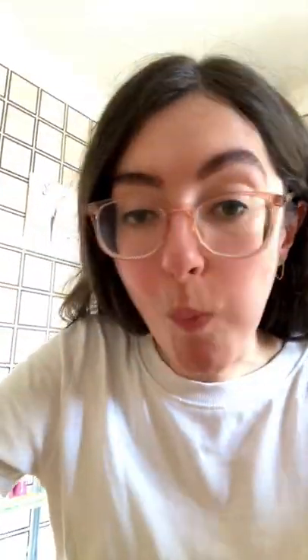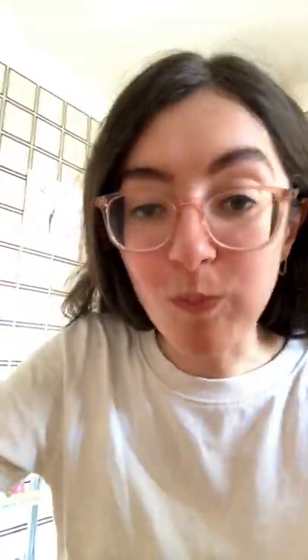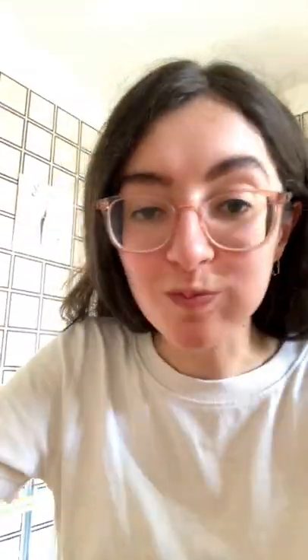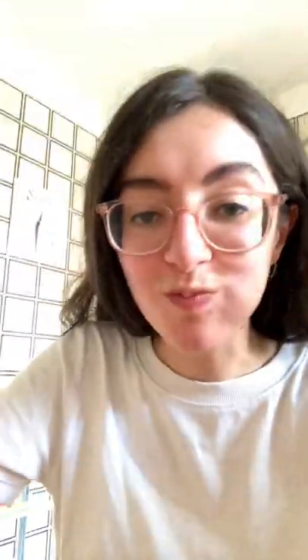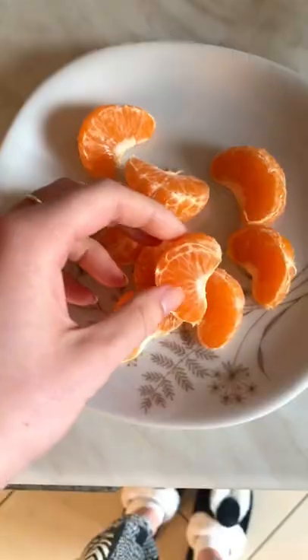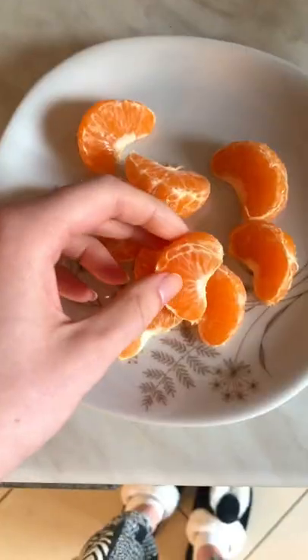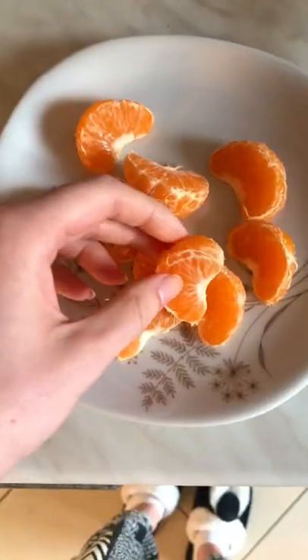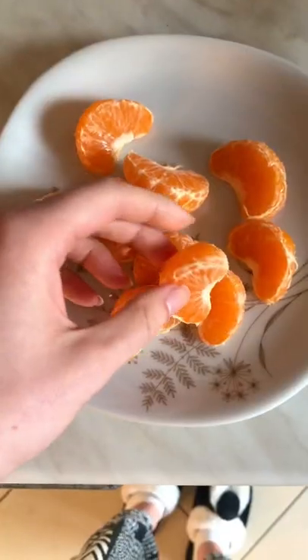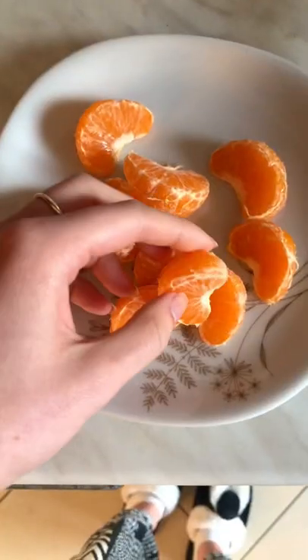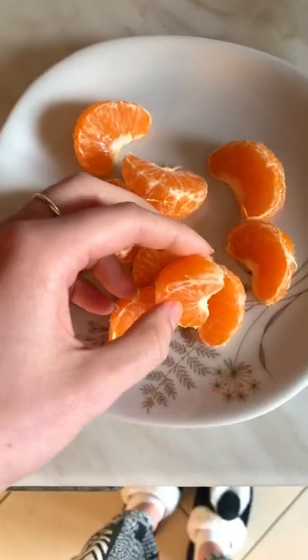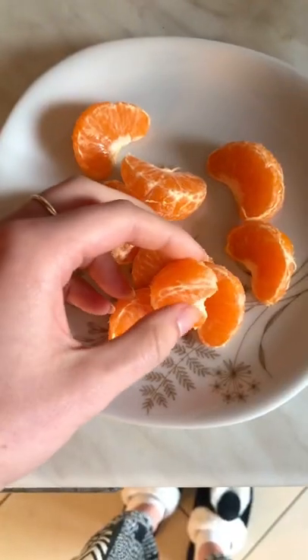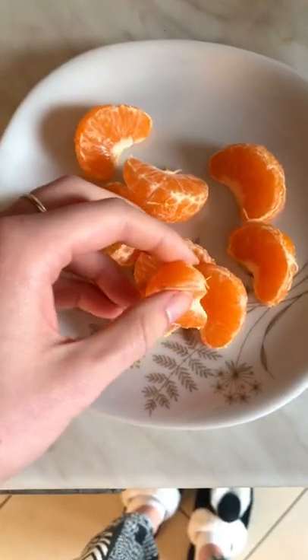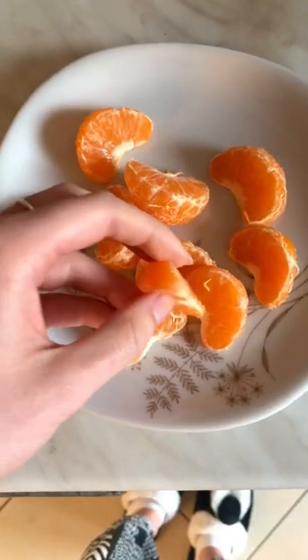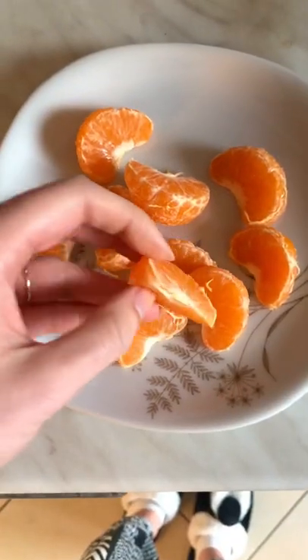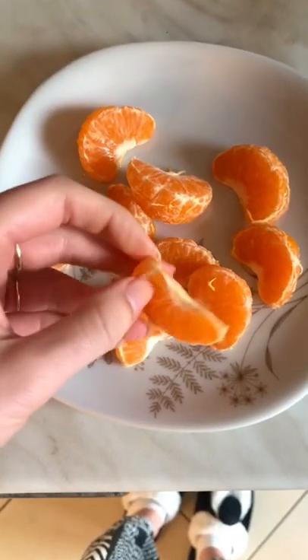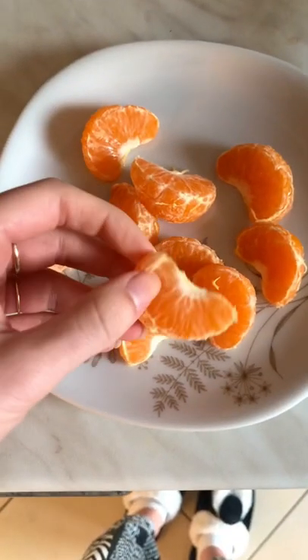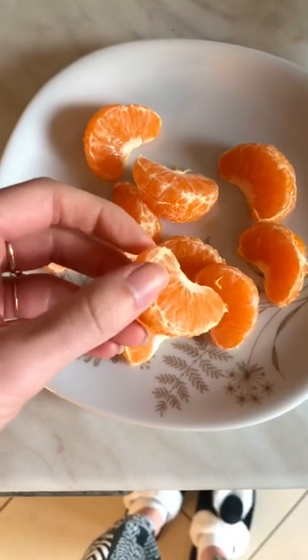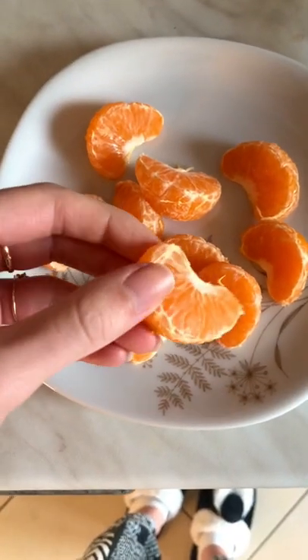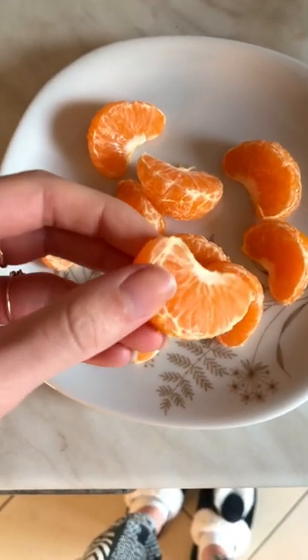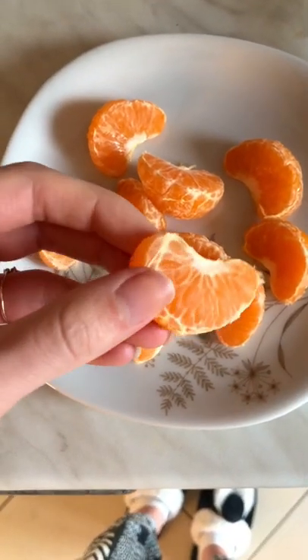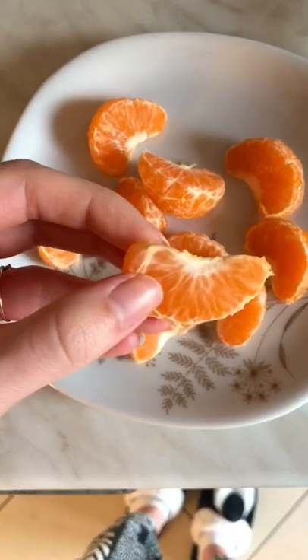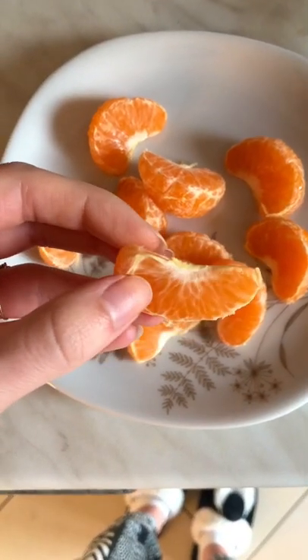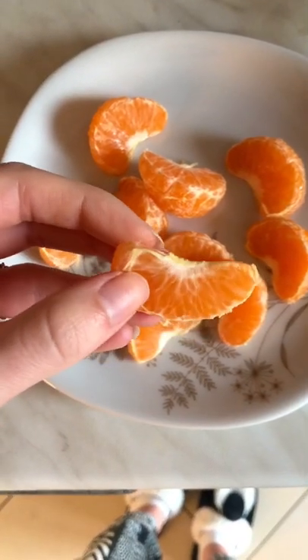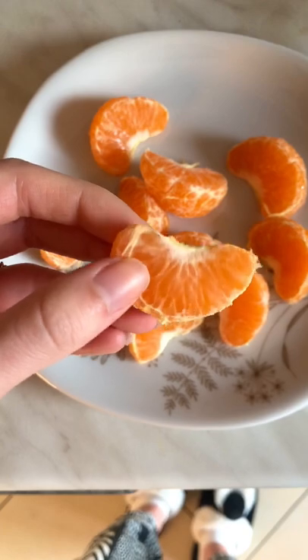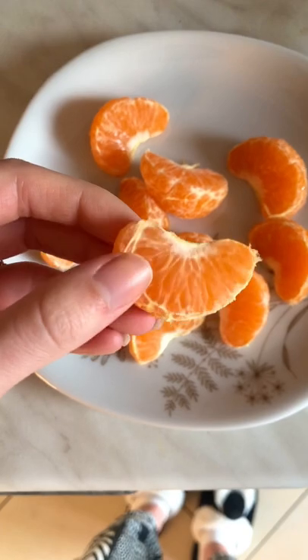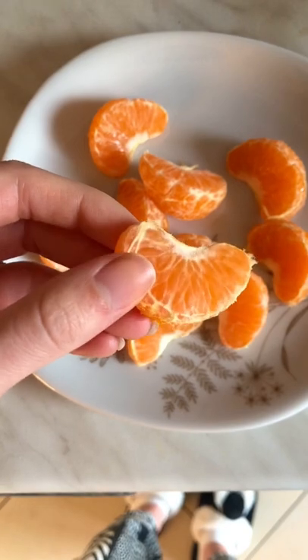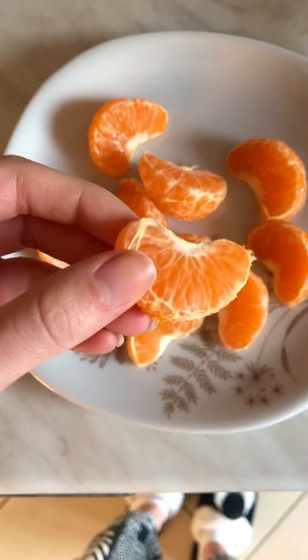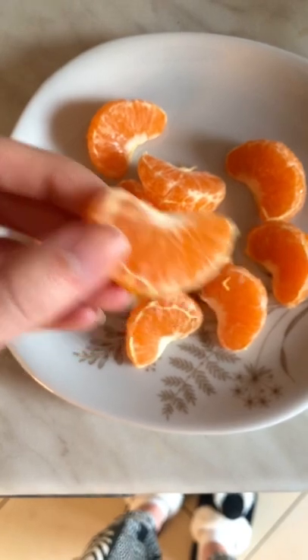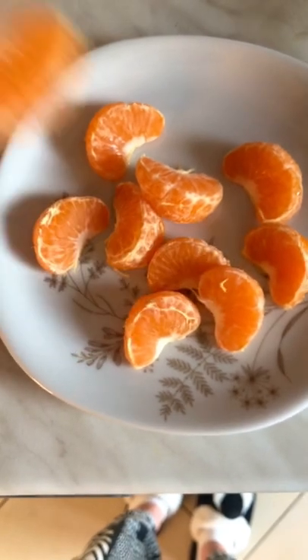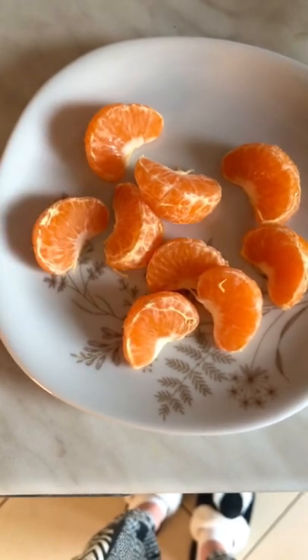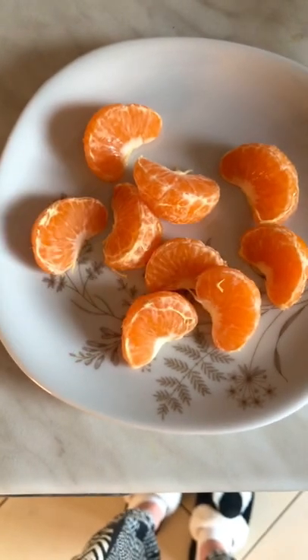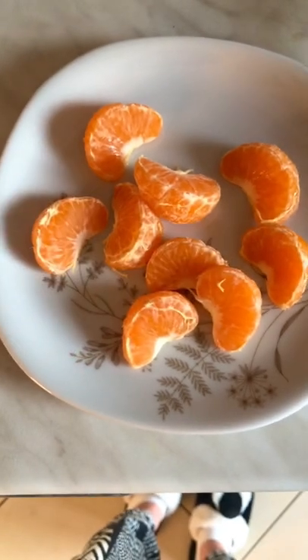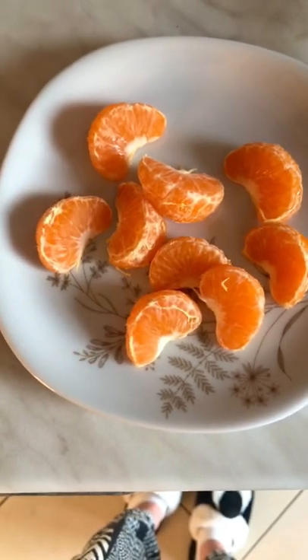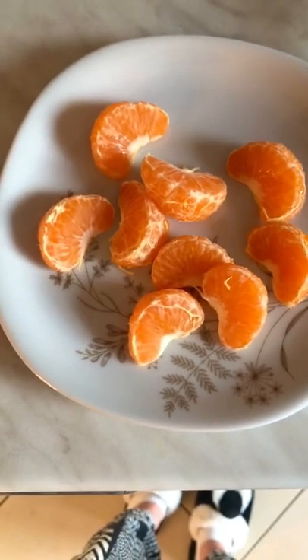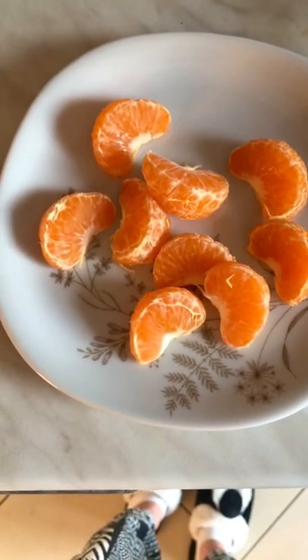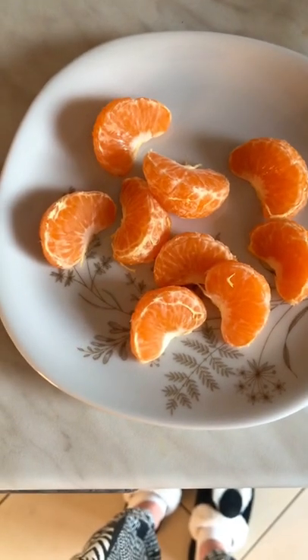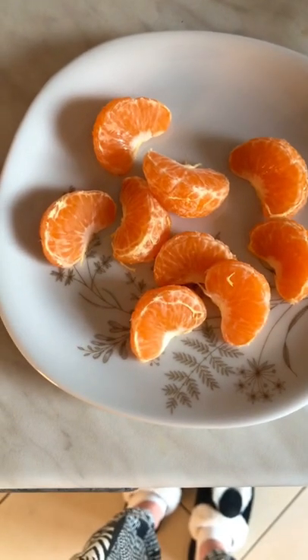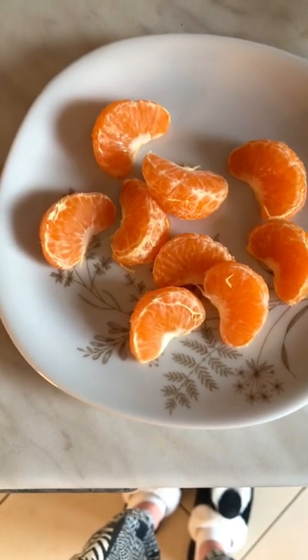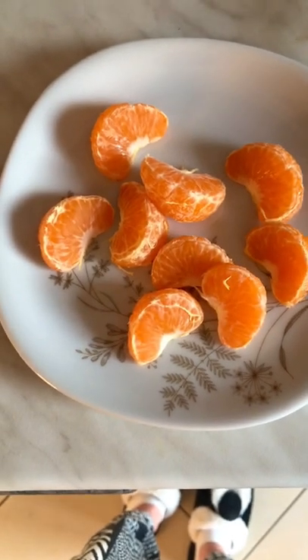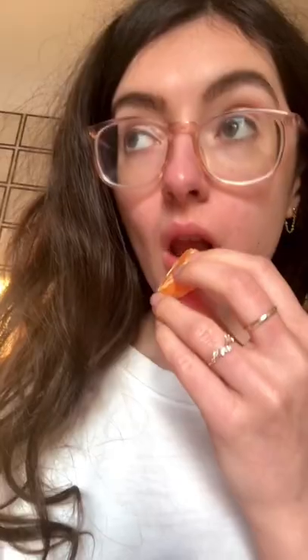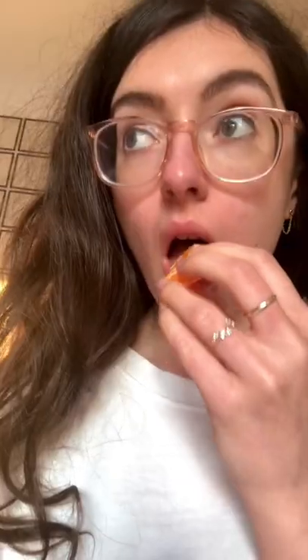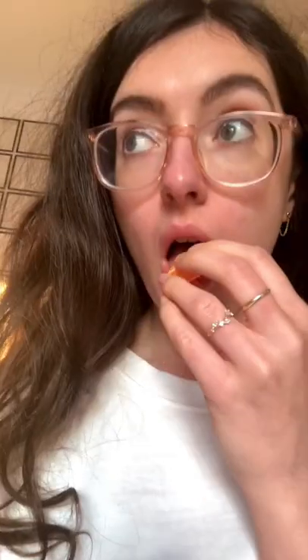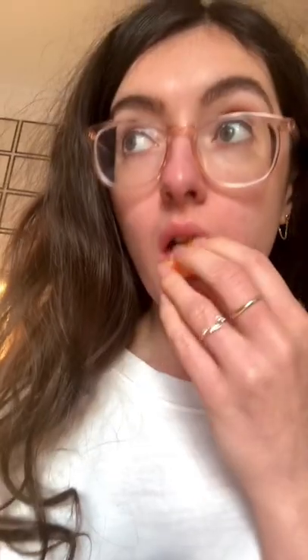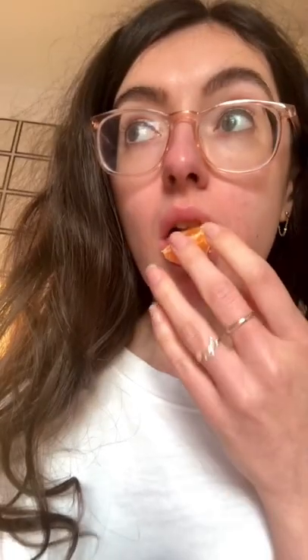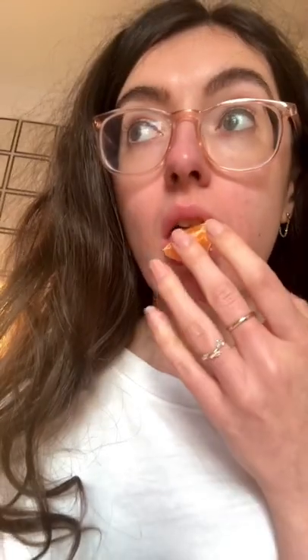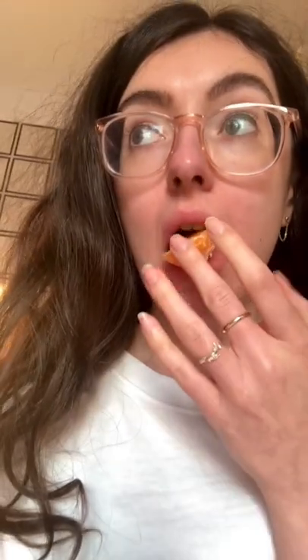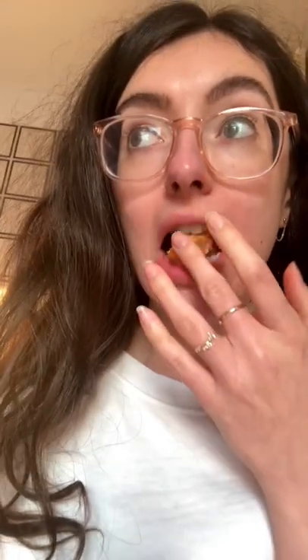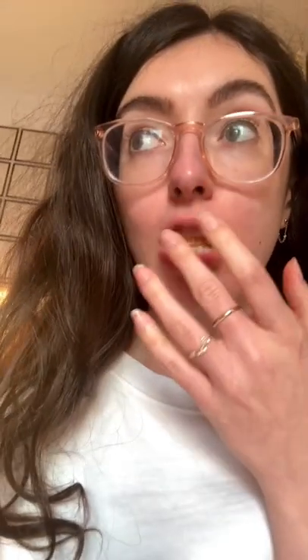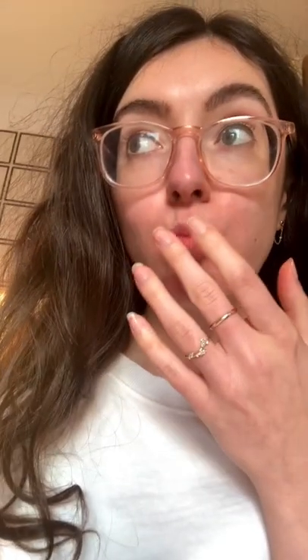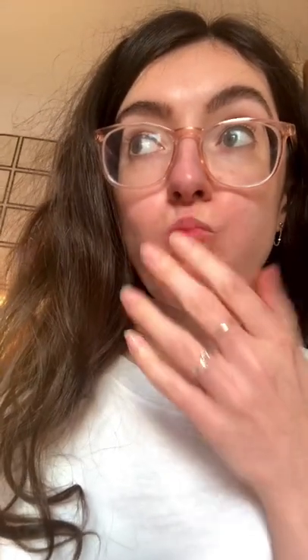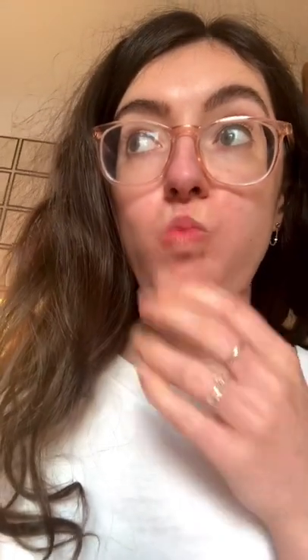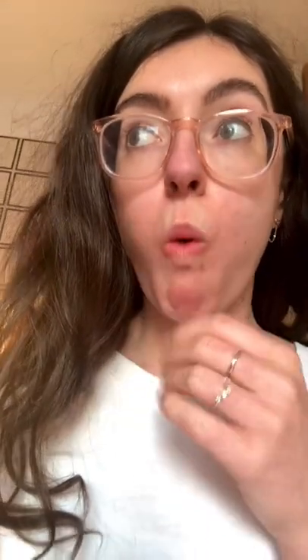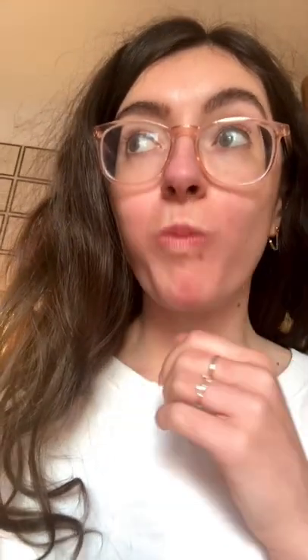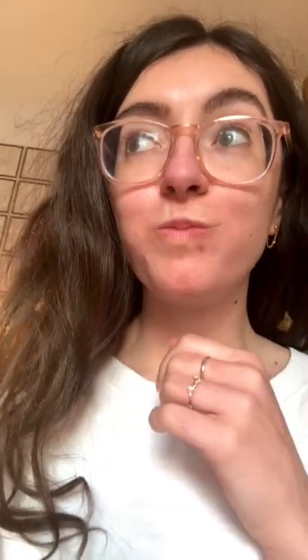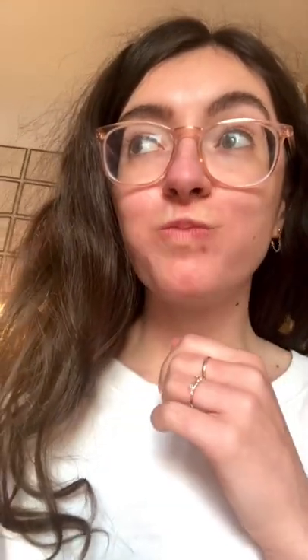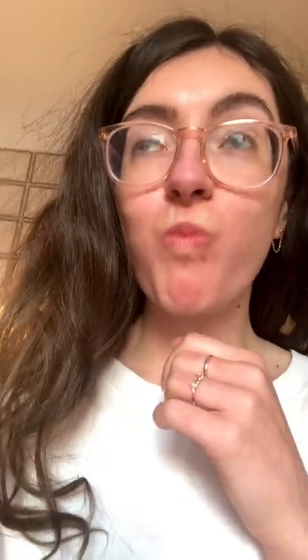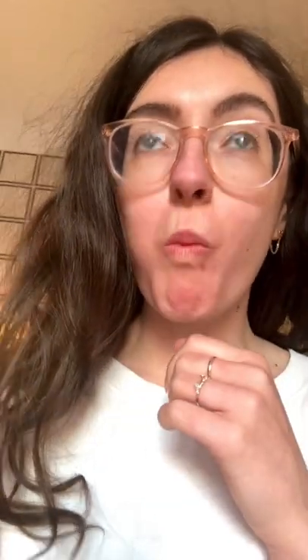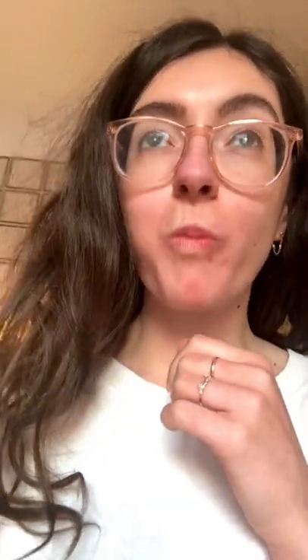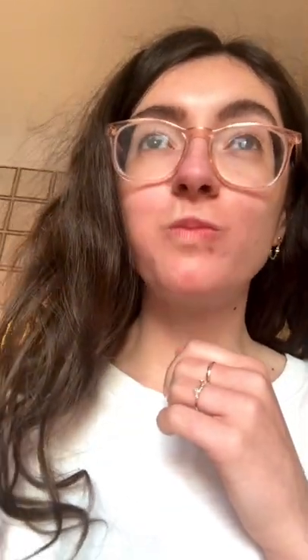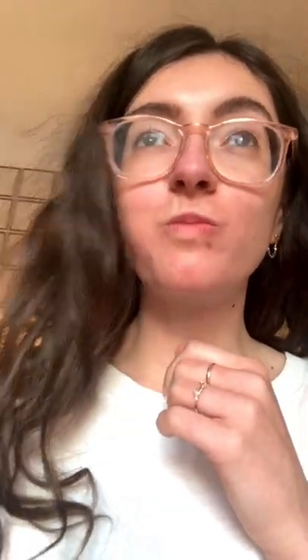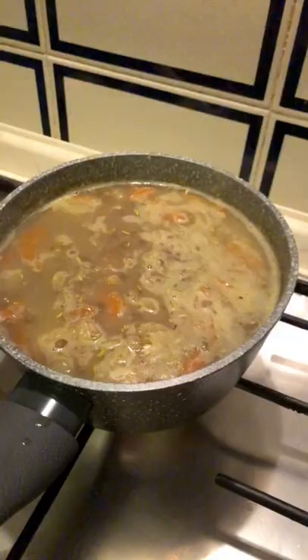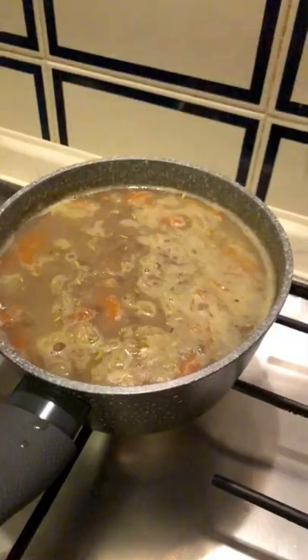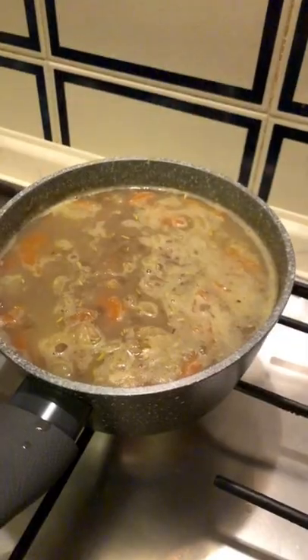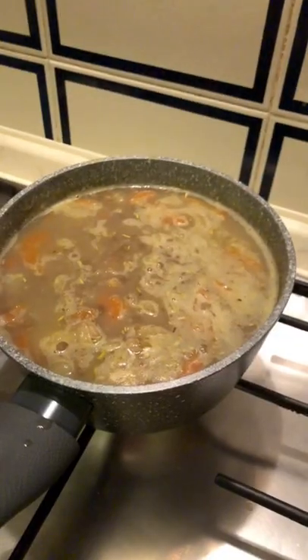I had a little snack of a kind of orange clementine thing later in the afternoon while I did some work. Super sweet and tasty.